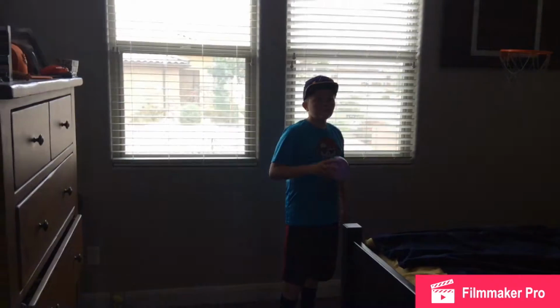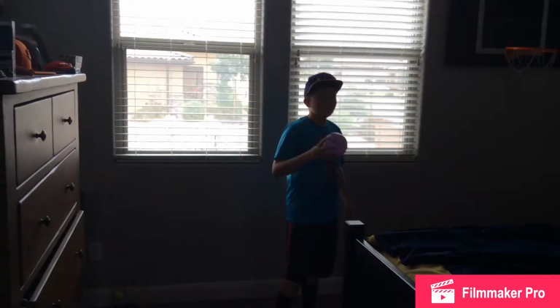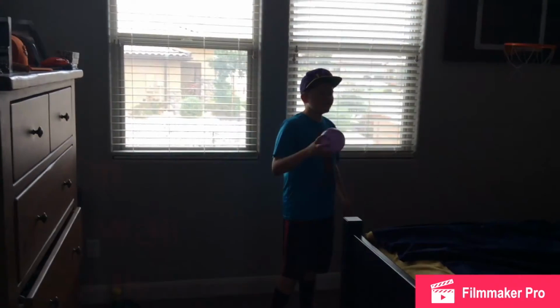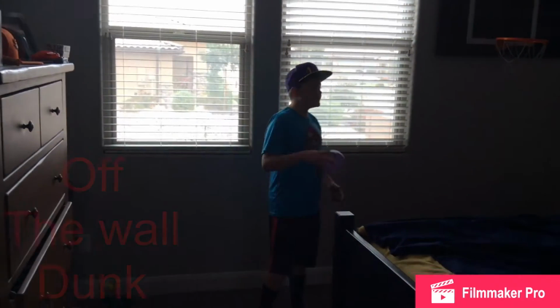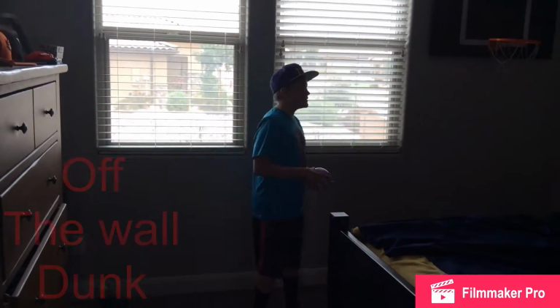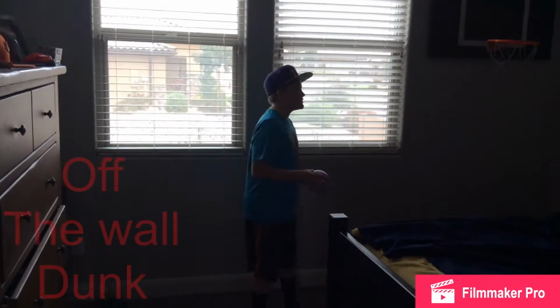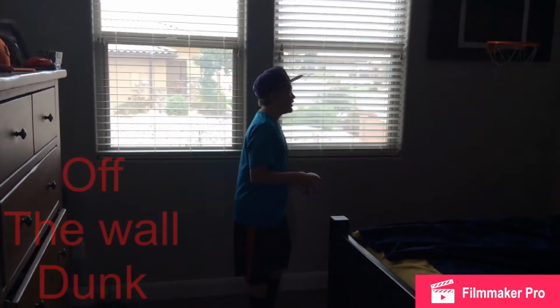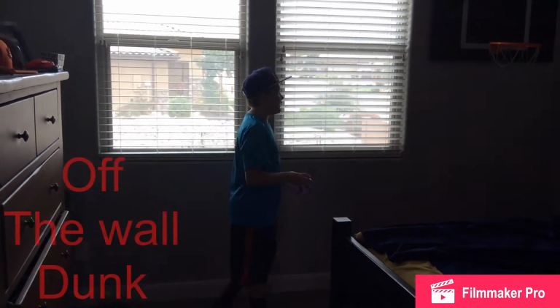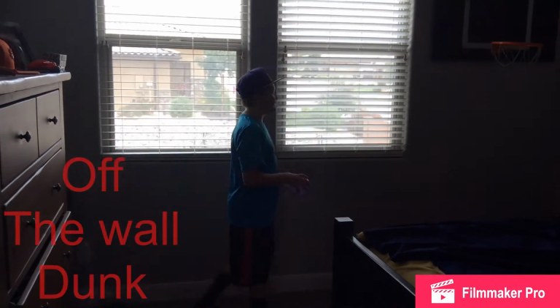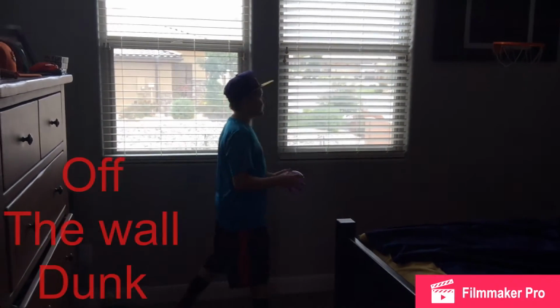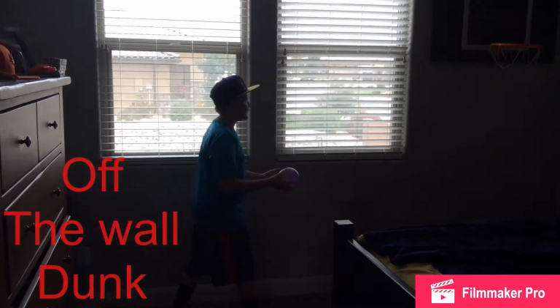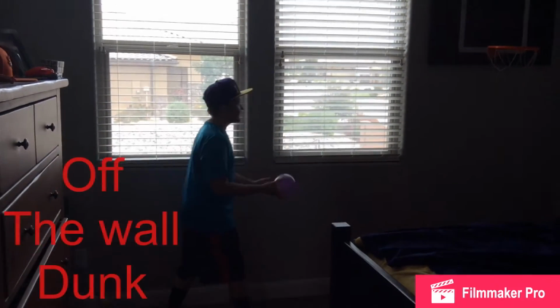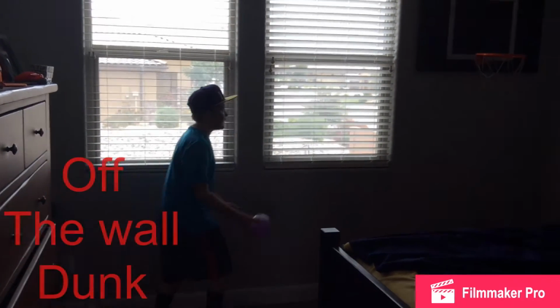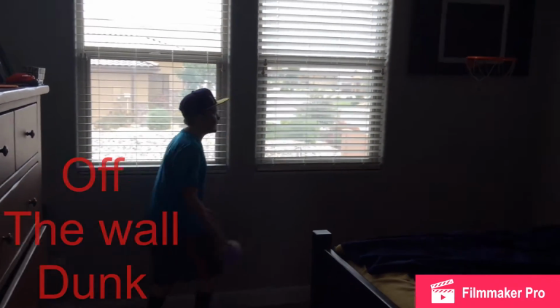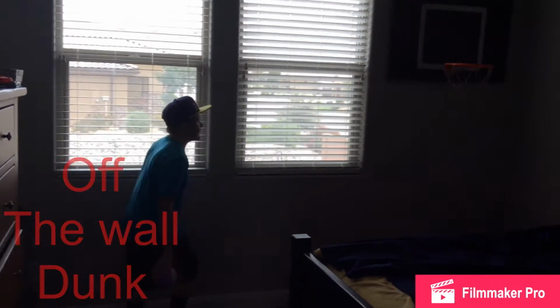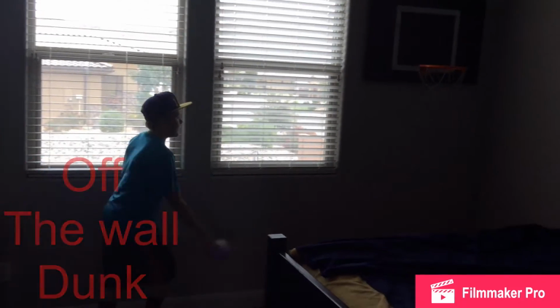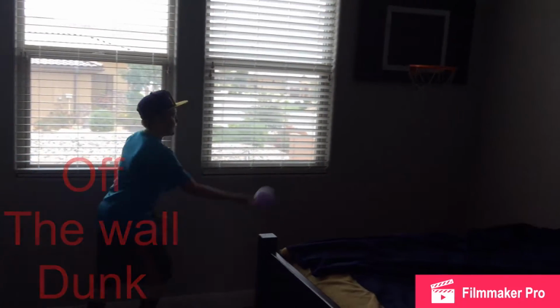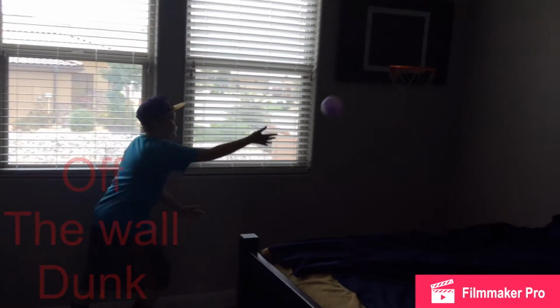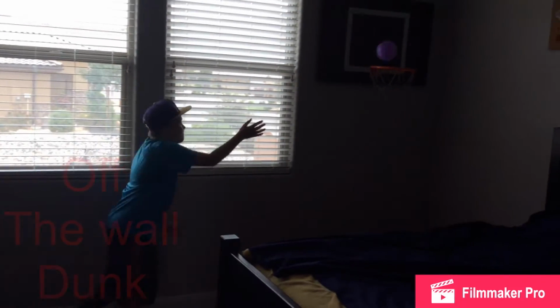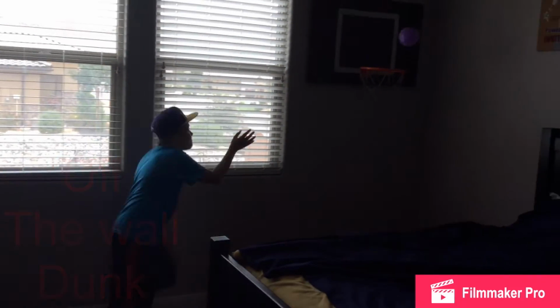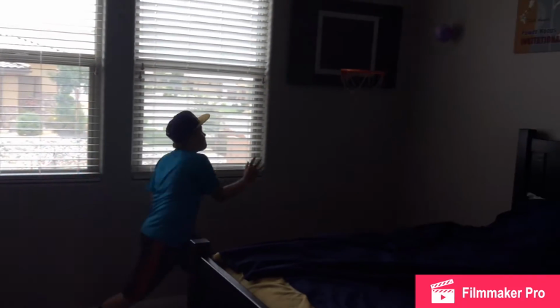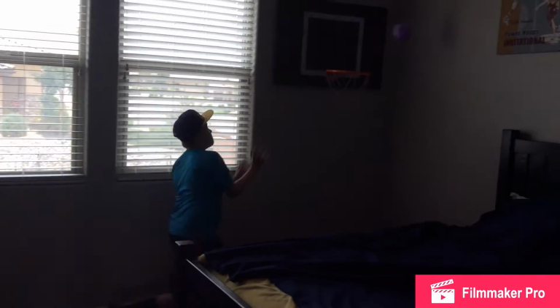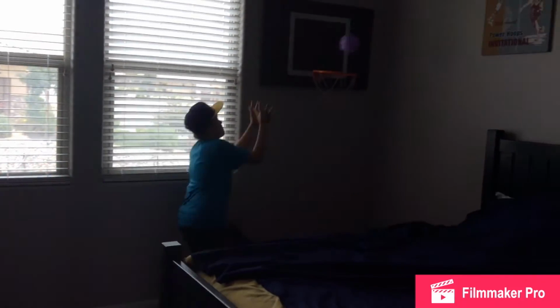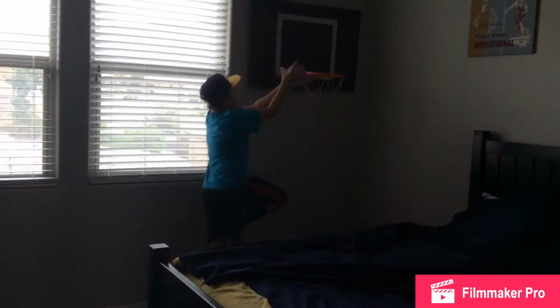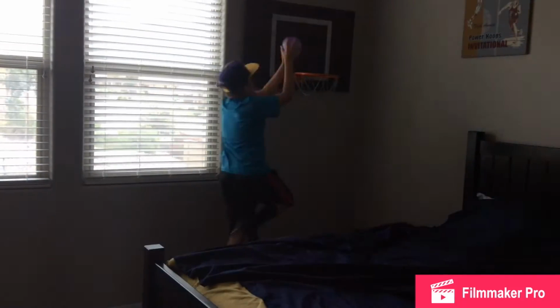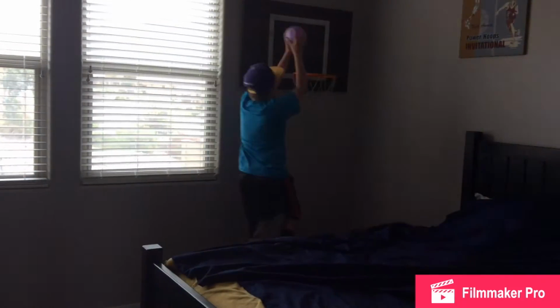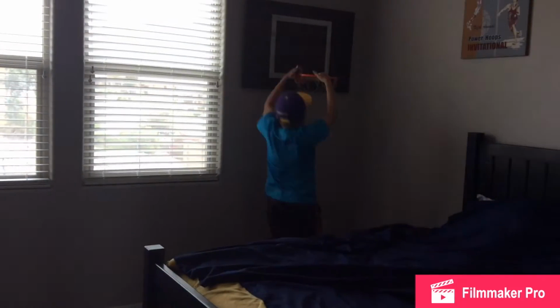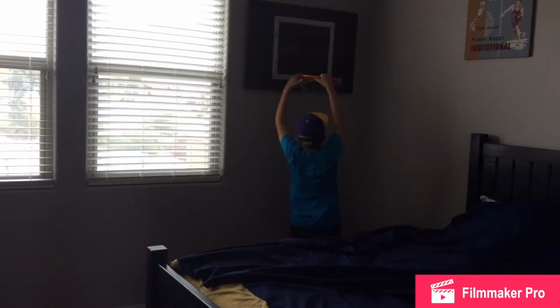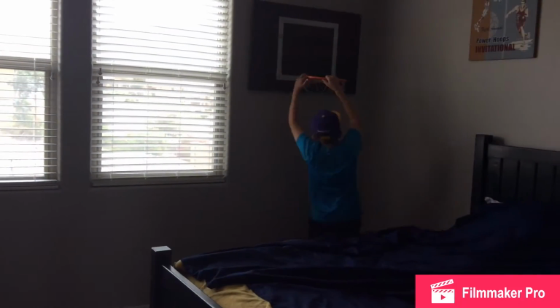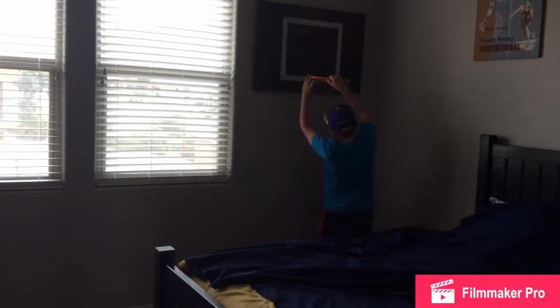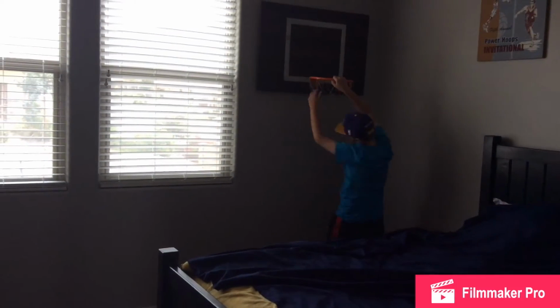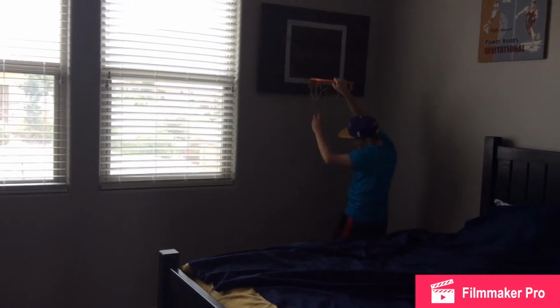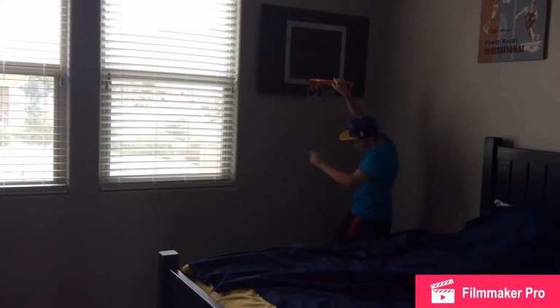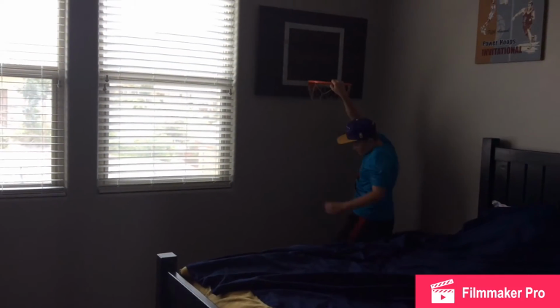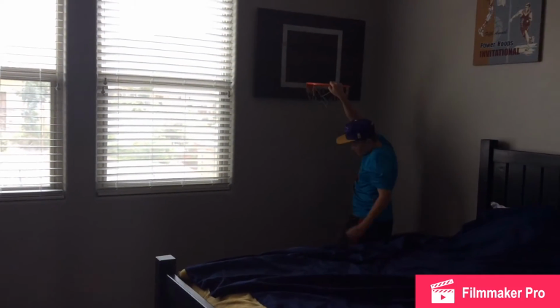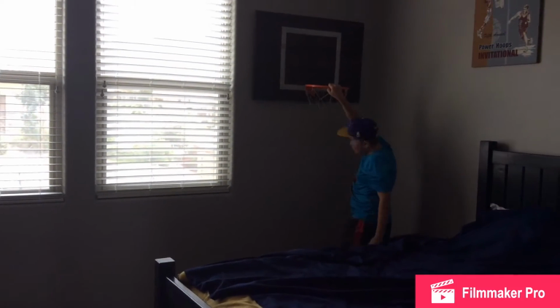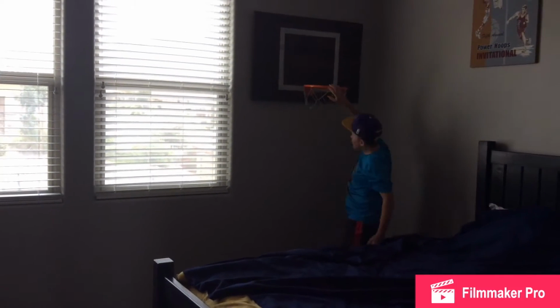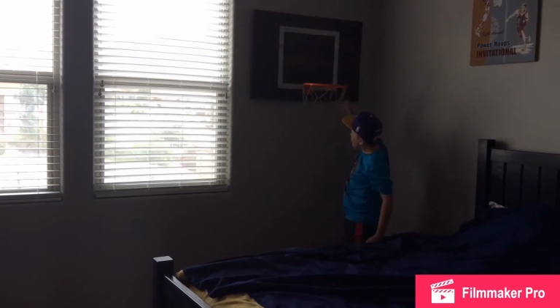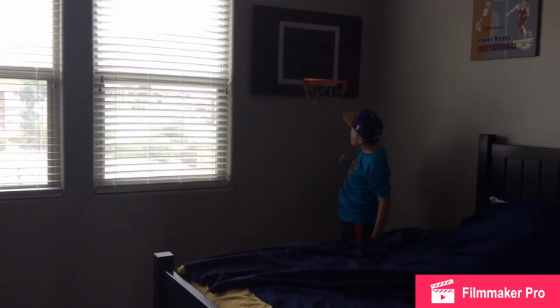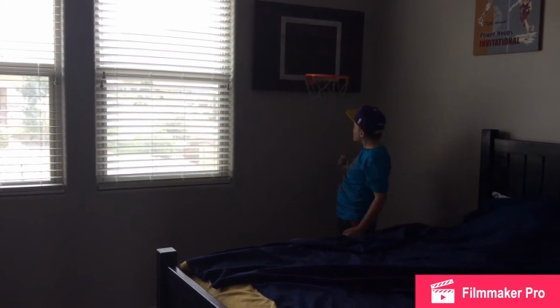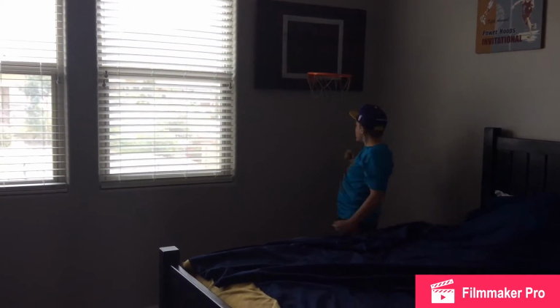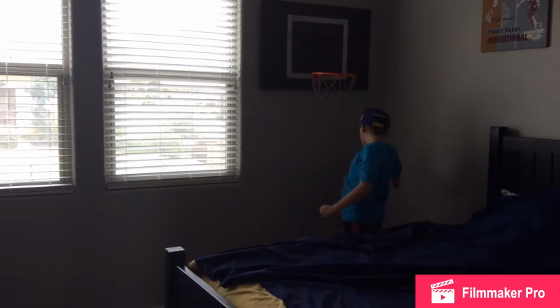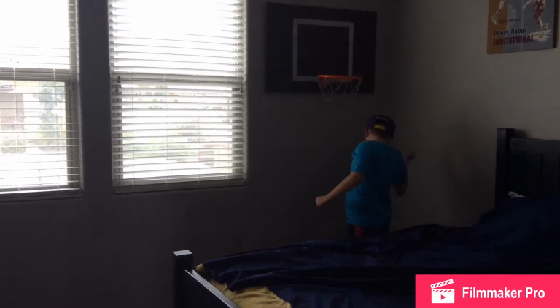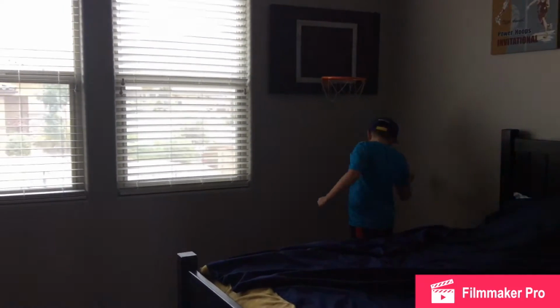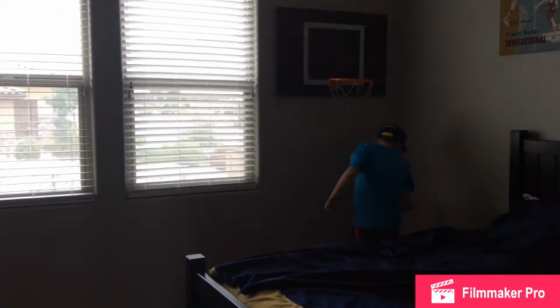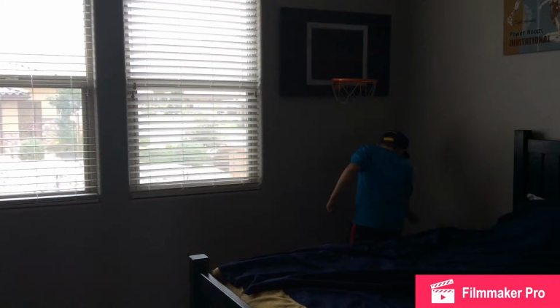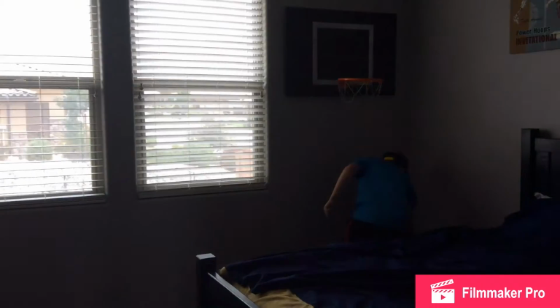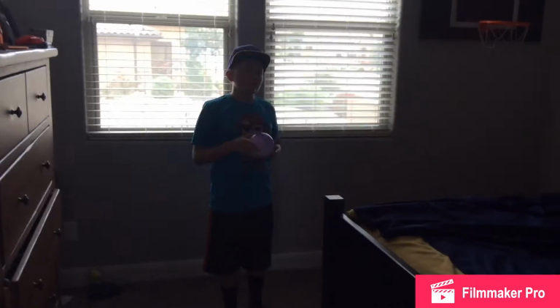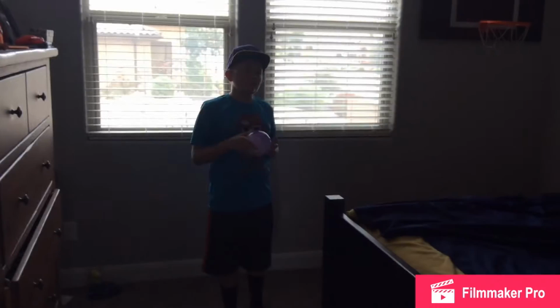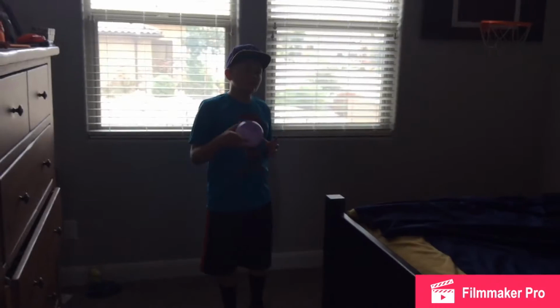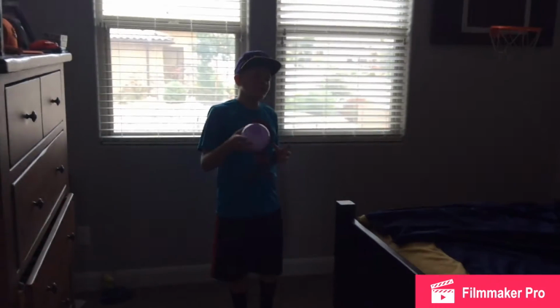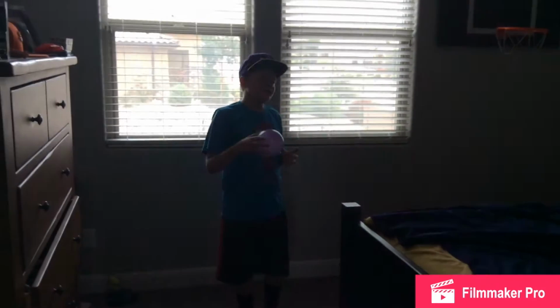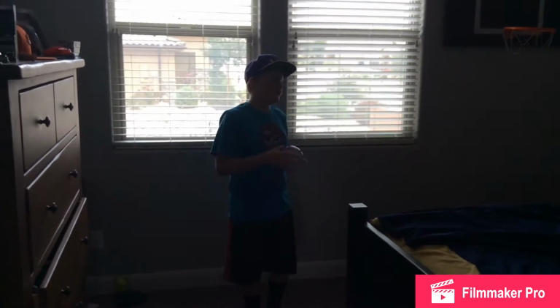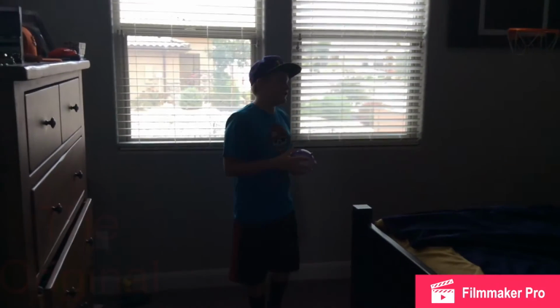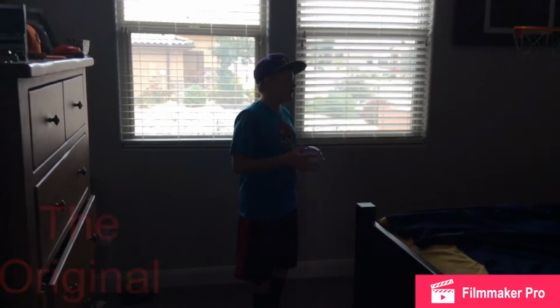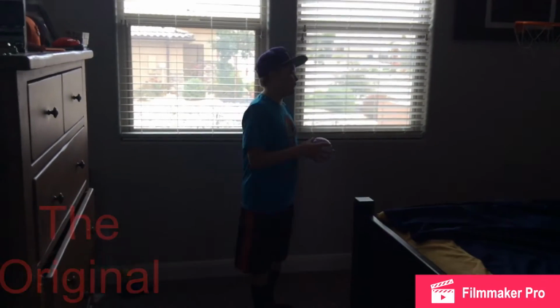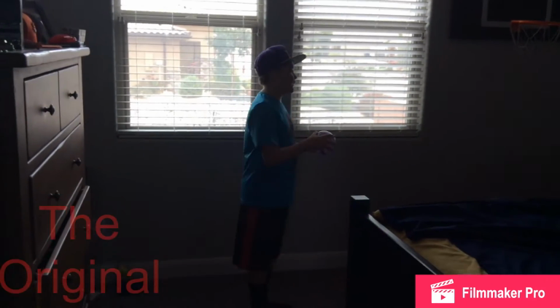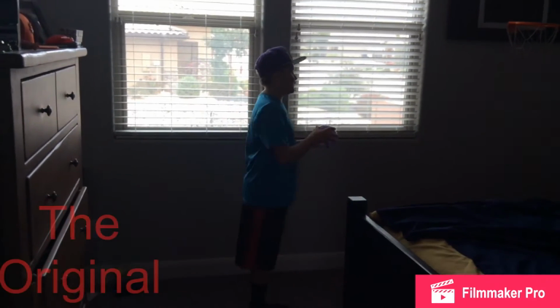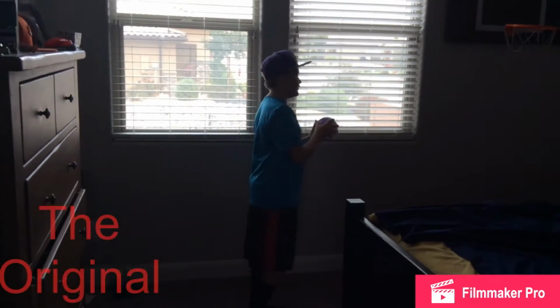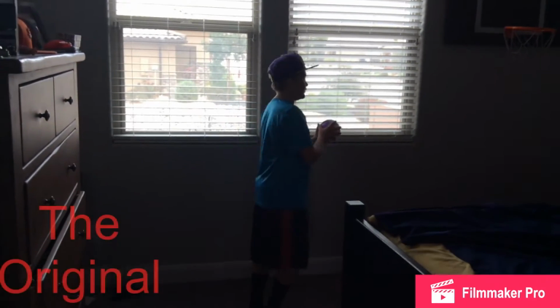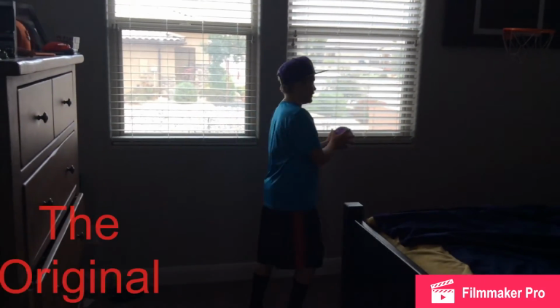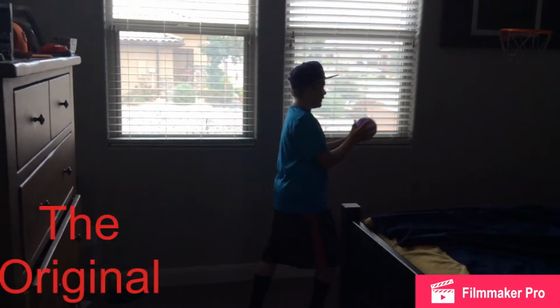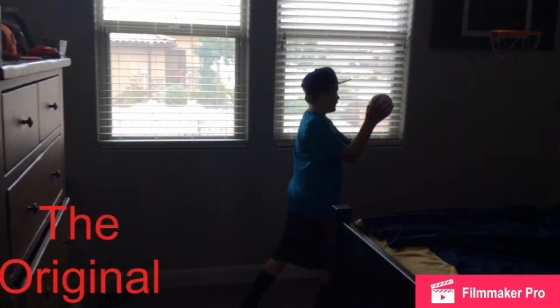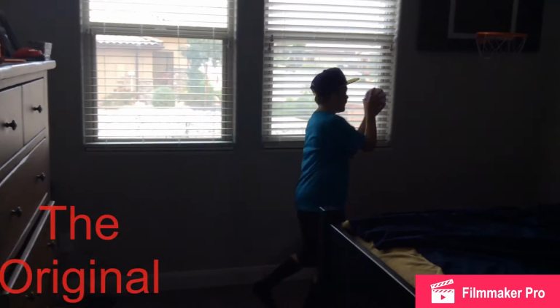This is the off-the-wall dunk. Woo! This is the original dunk.